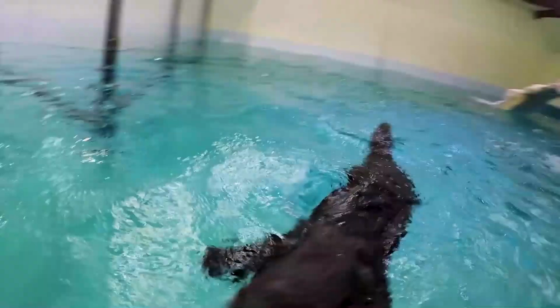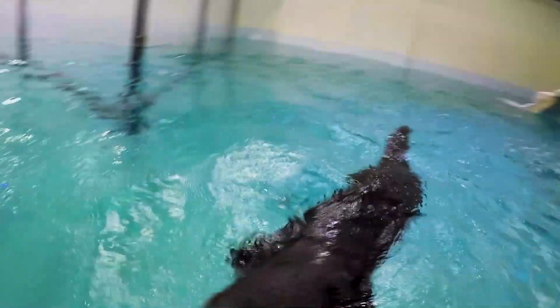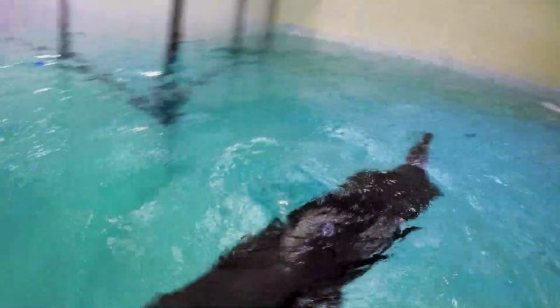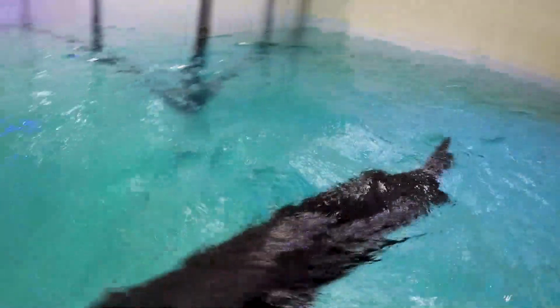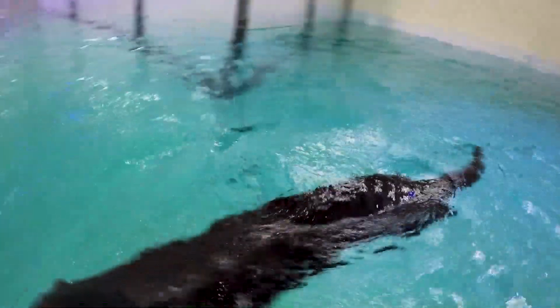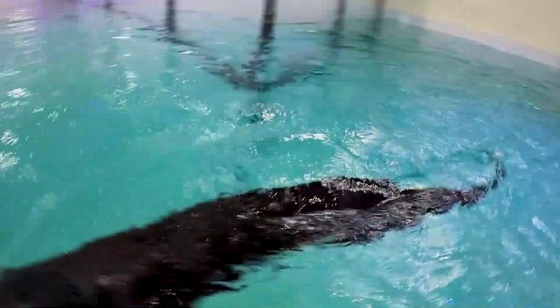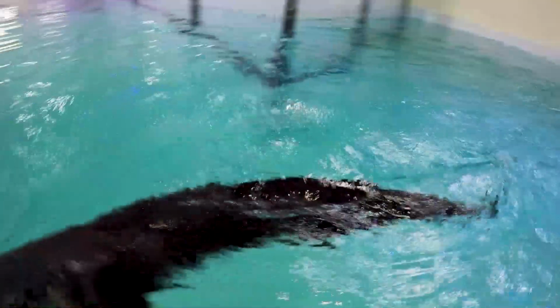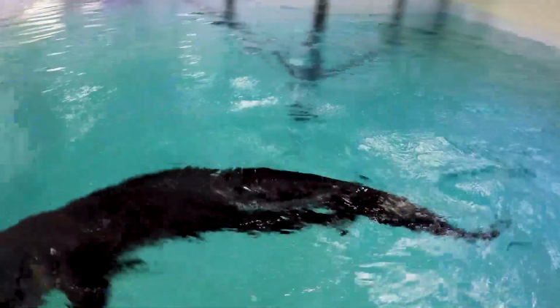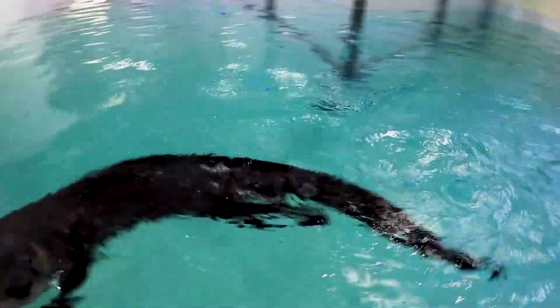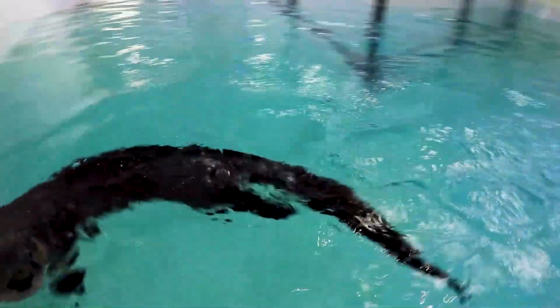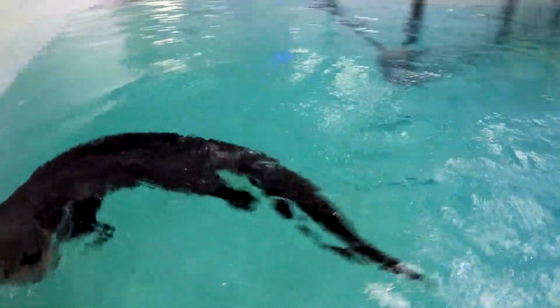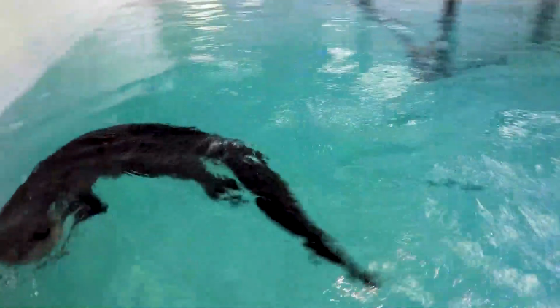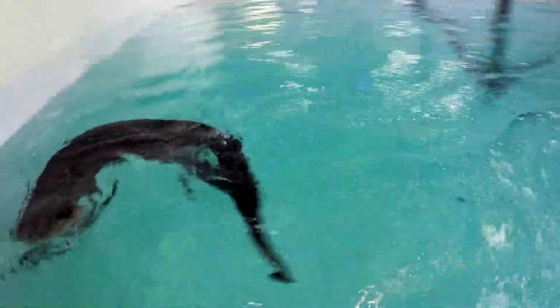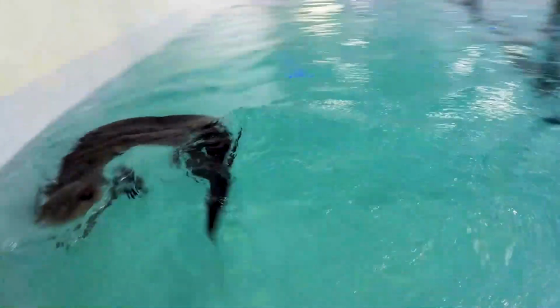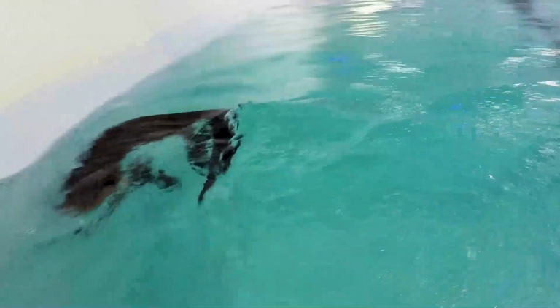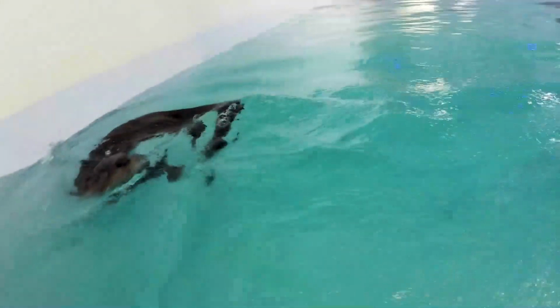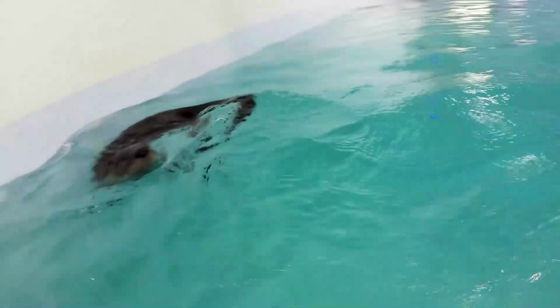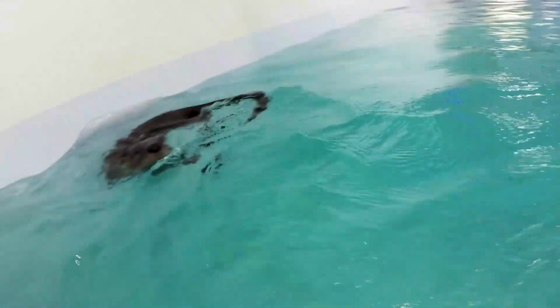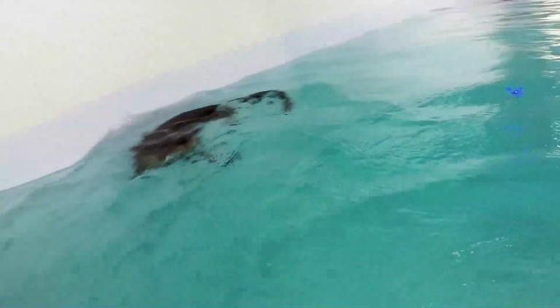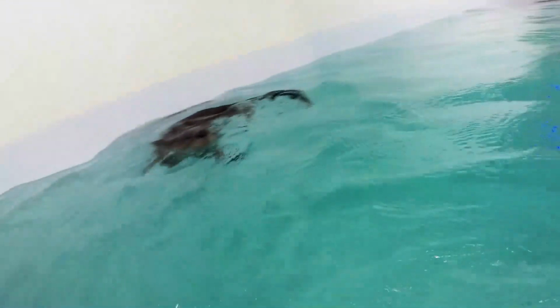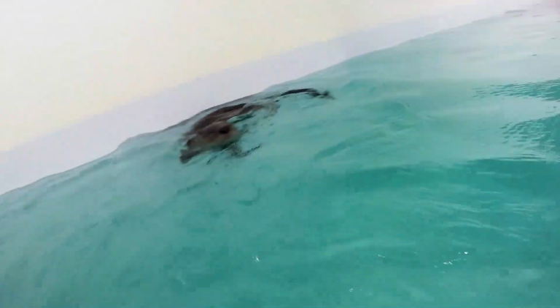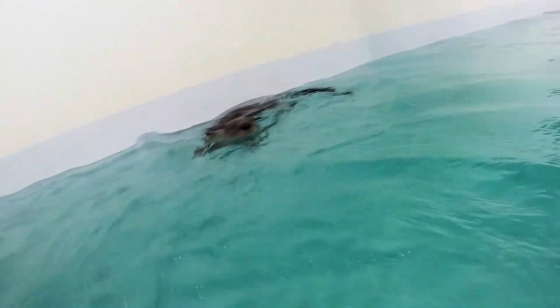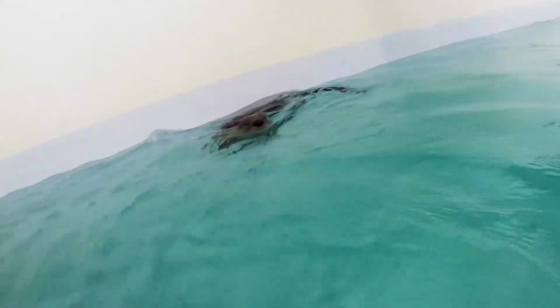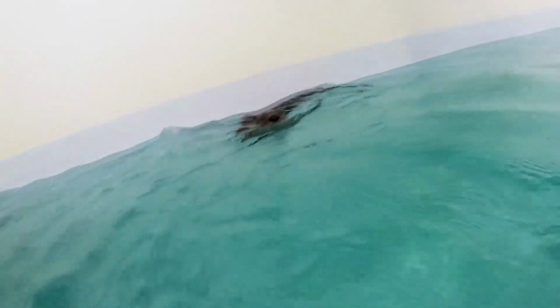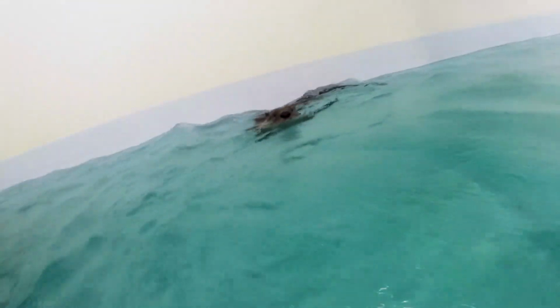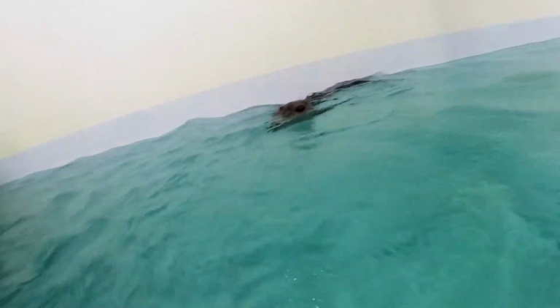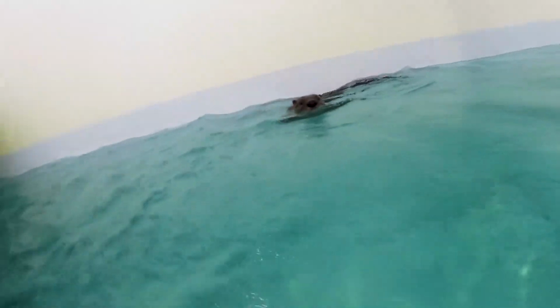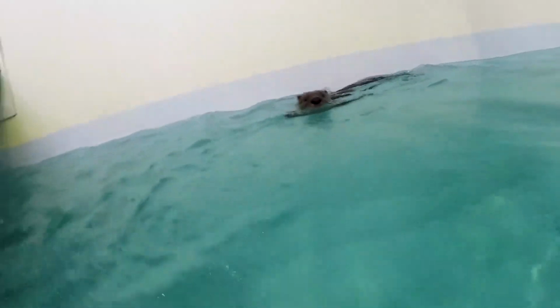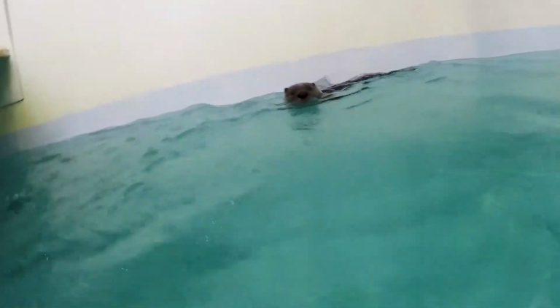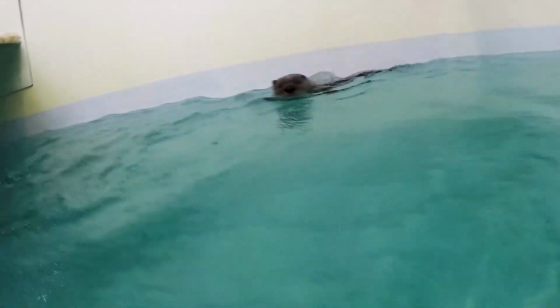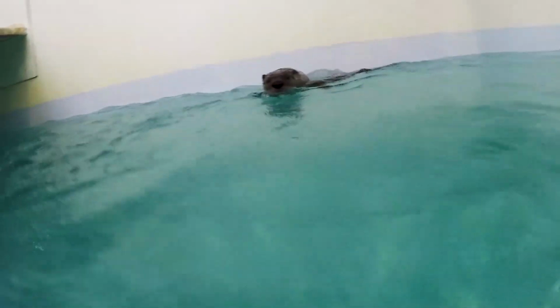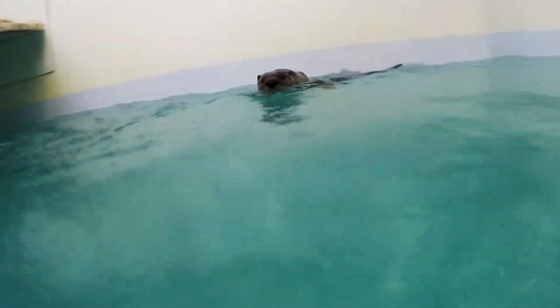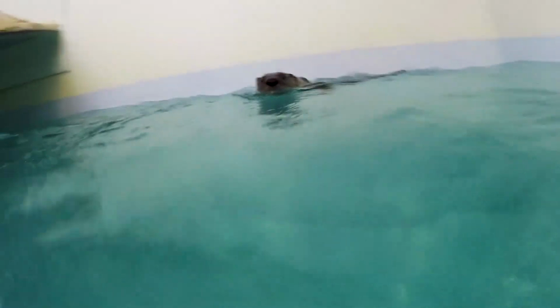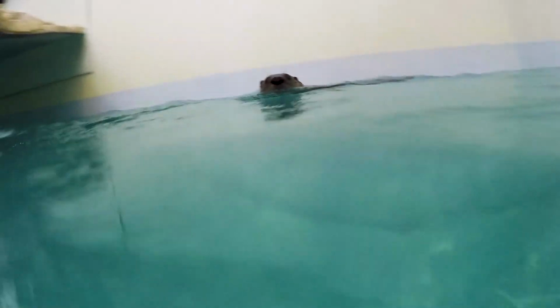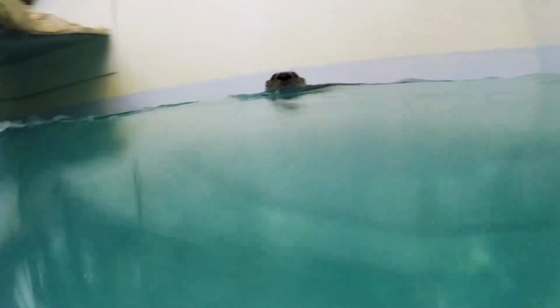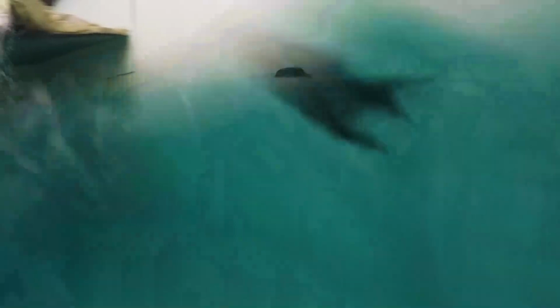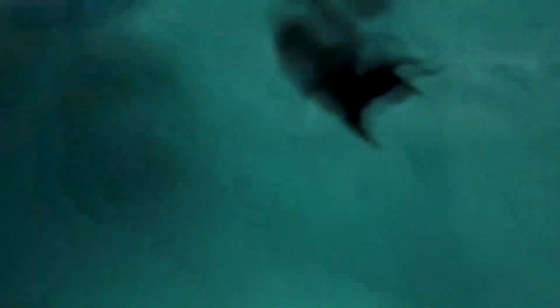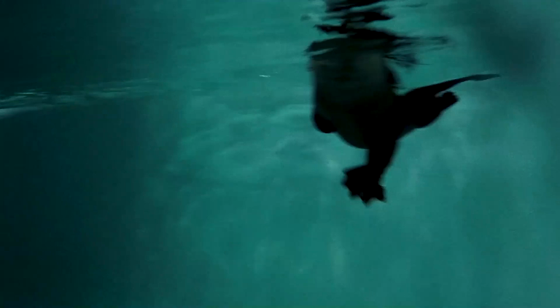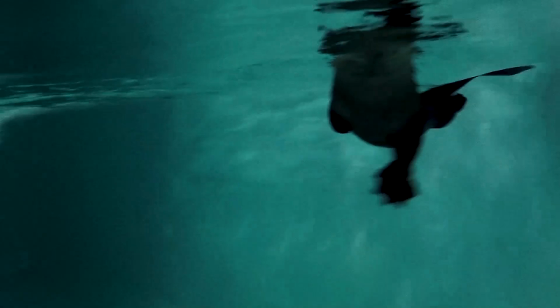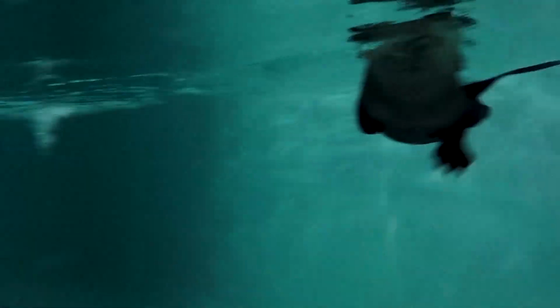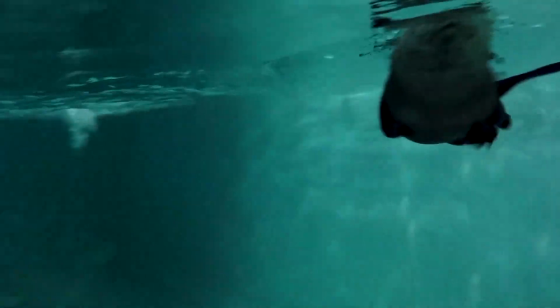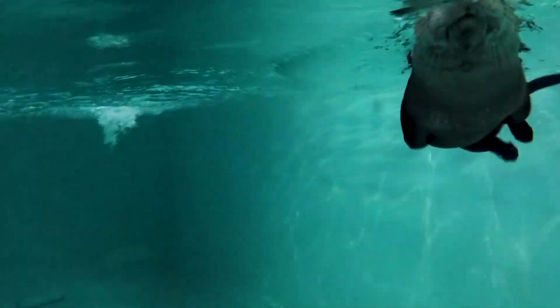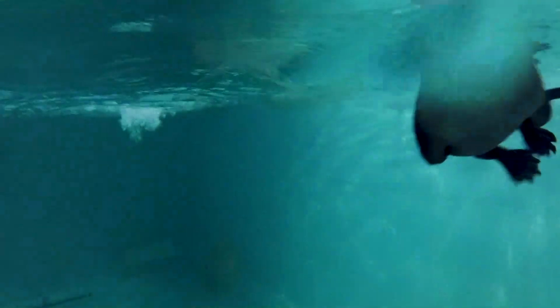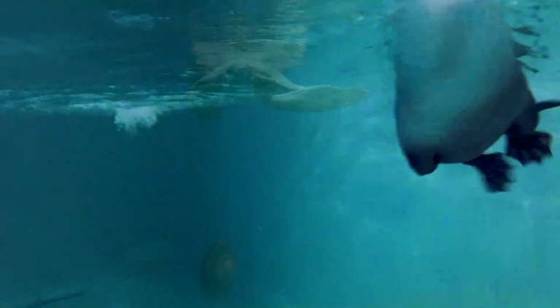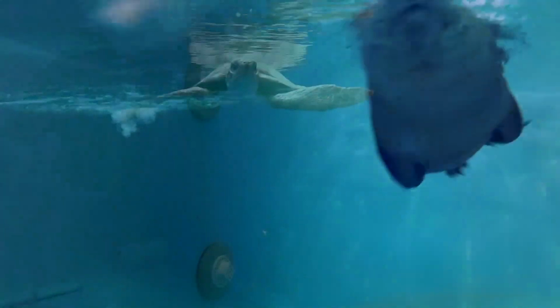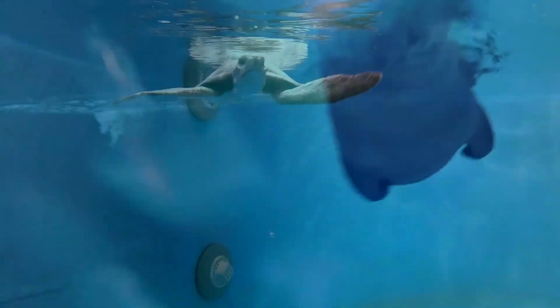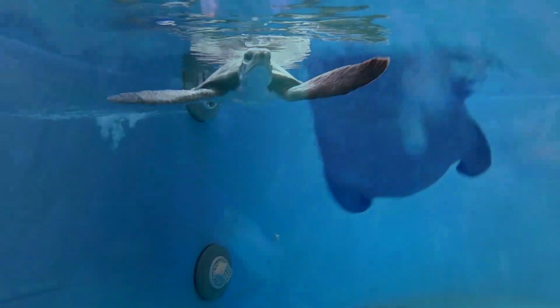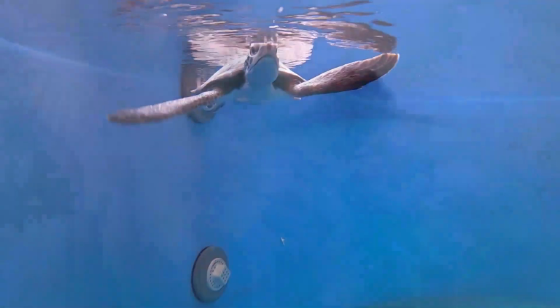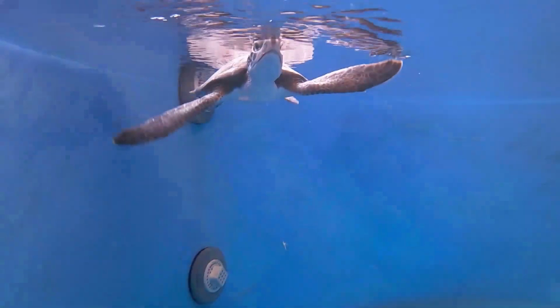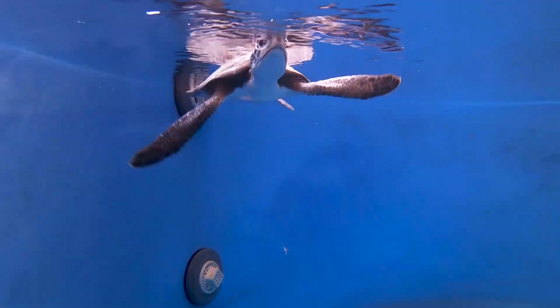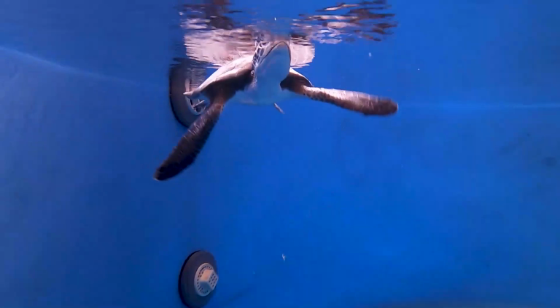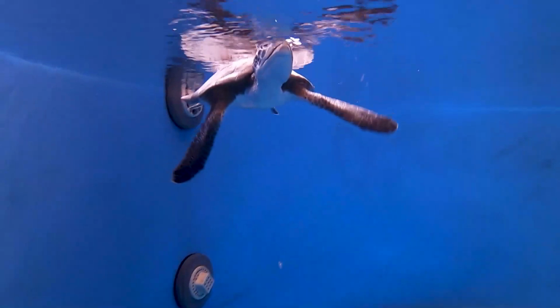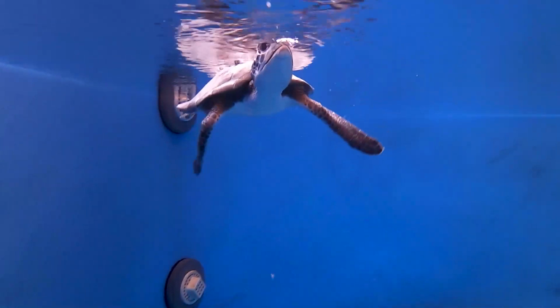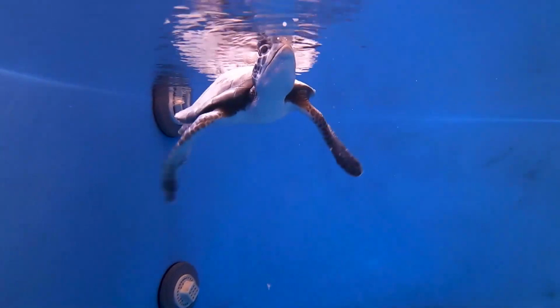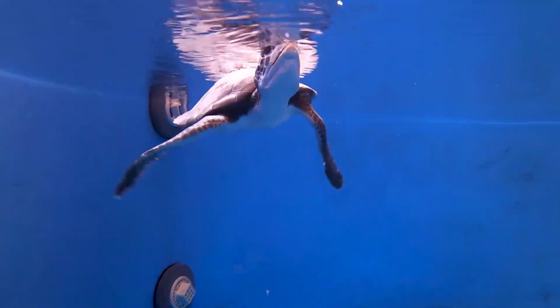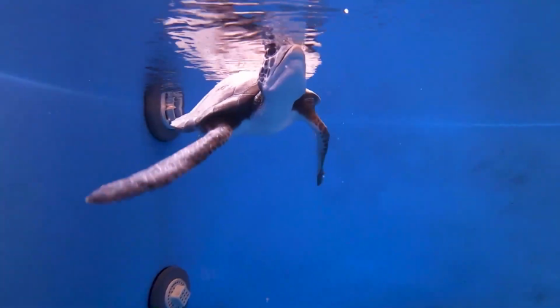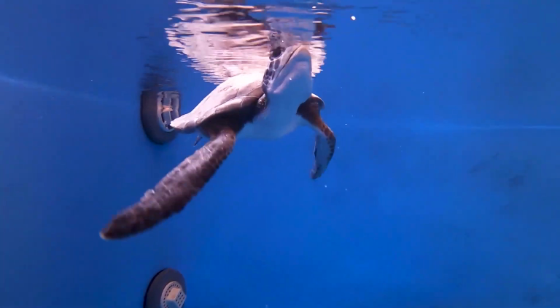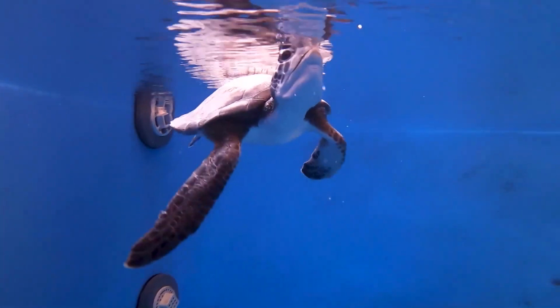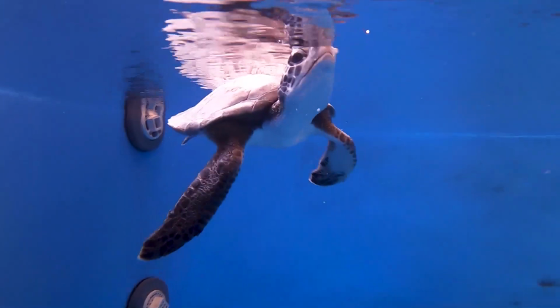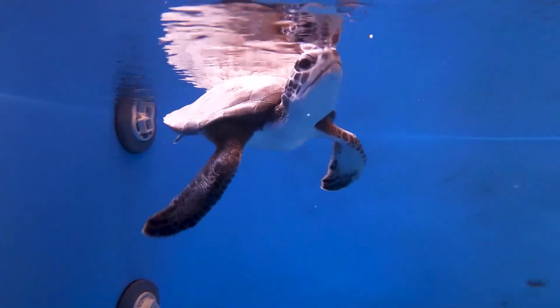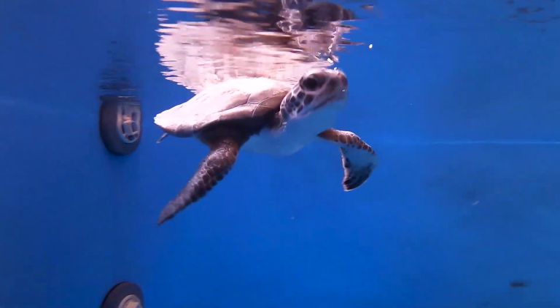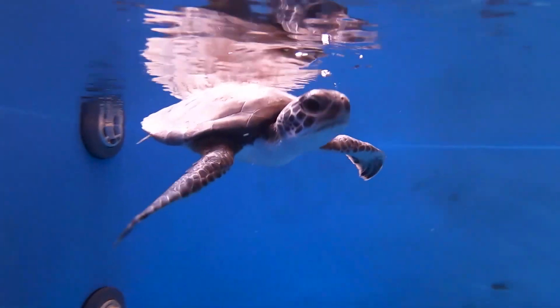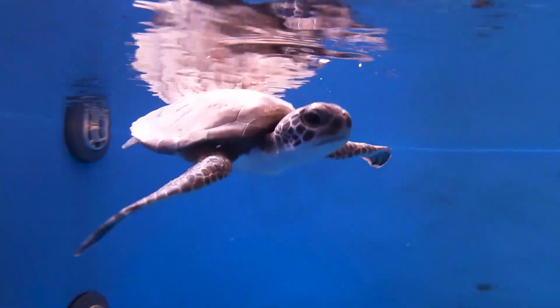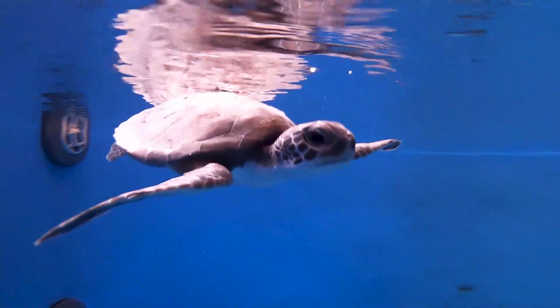Clearwater Marine Aquarium has several animals that display countershading, including North American river otters, sea turtles, sharks, and several fish species.